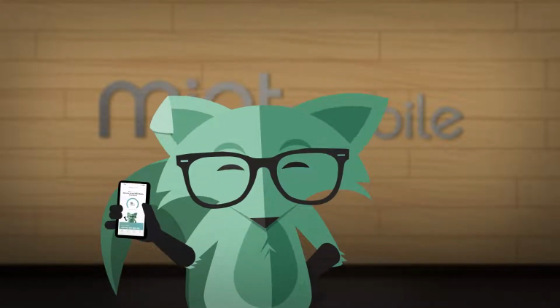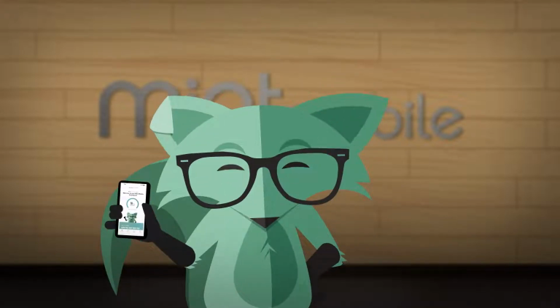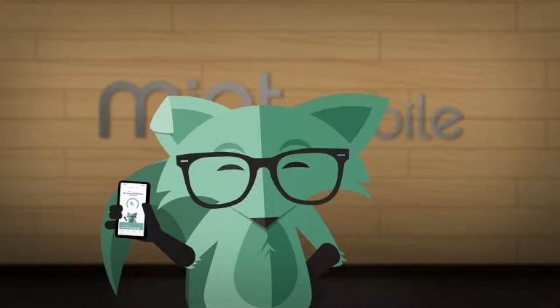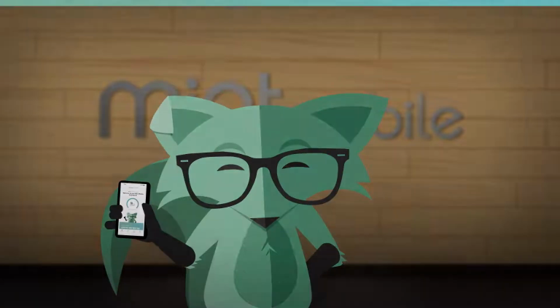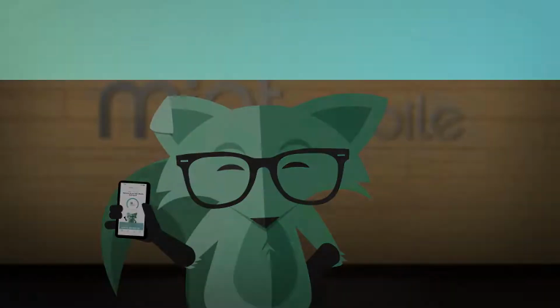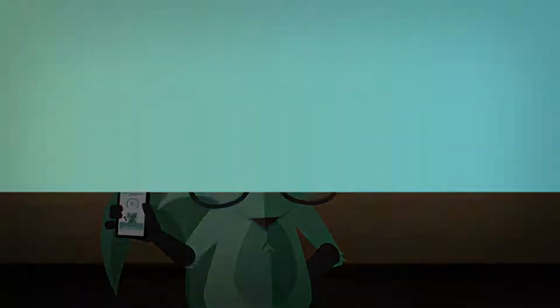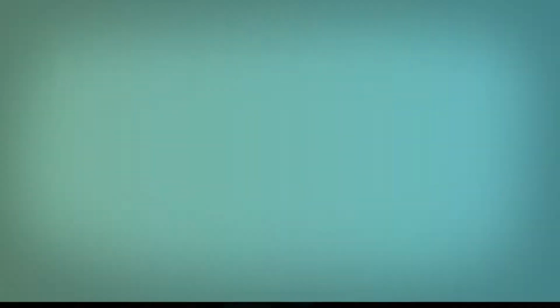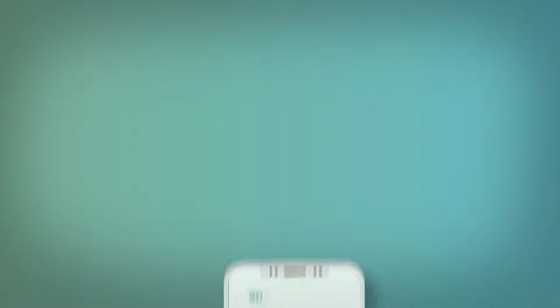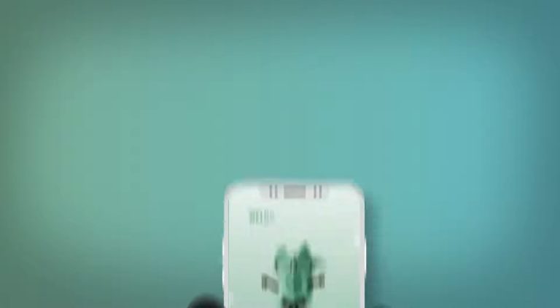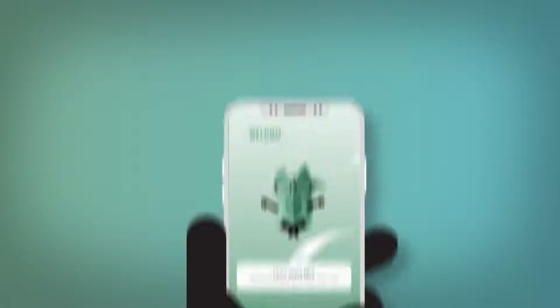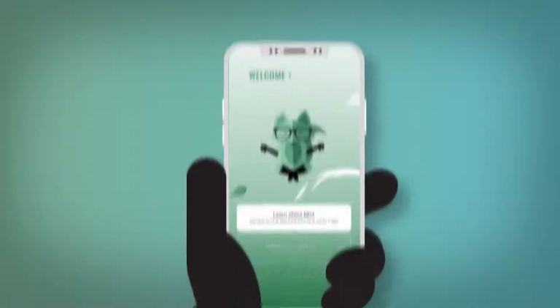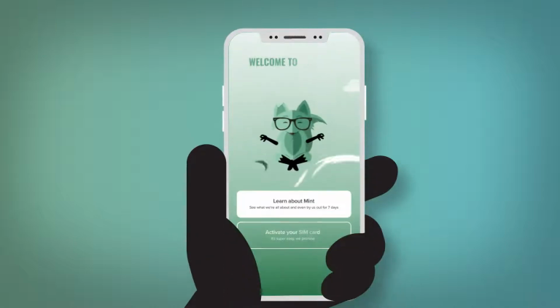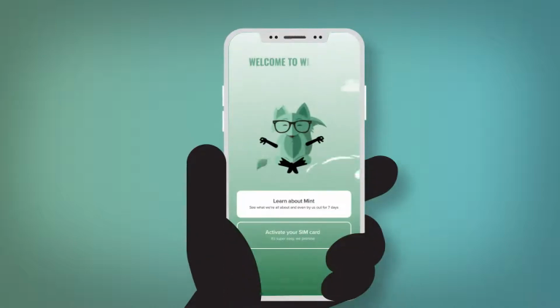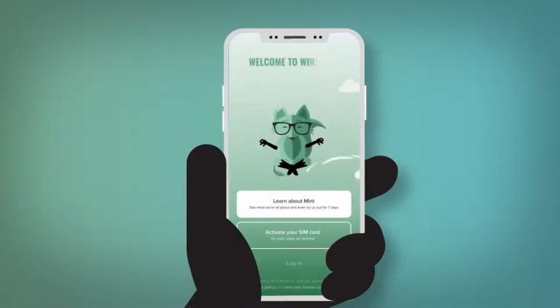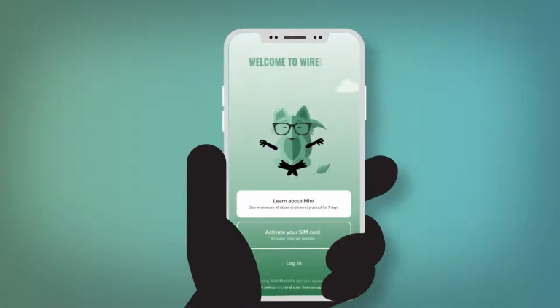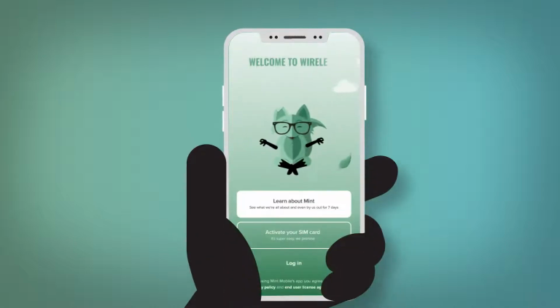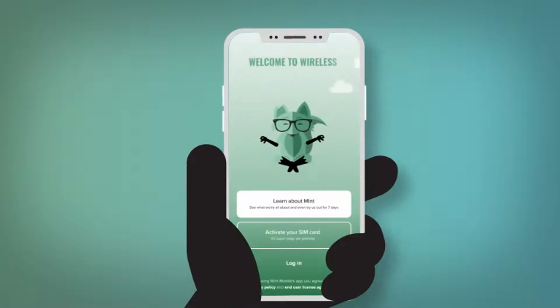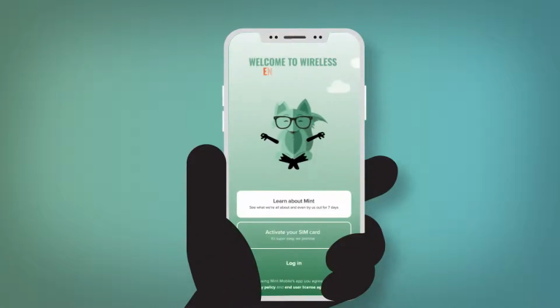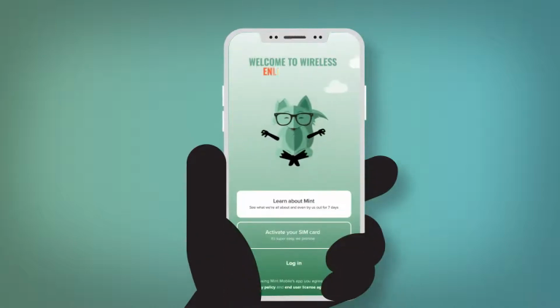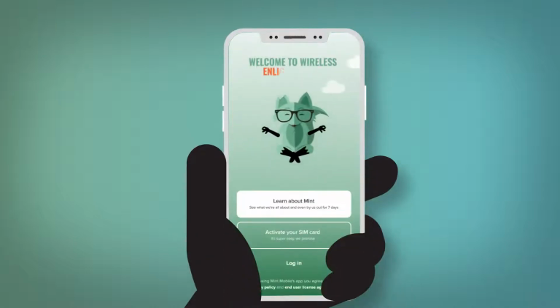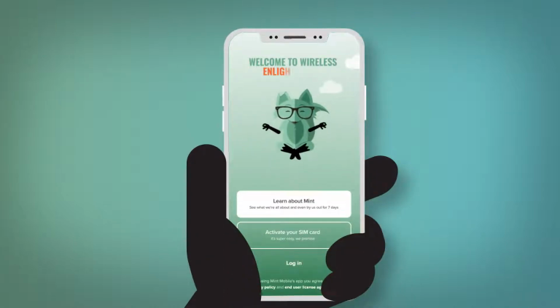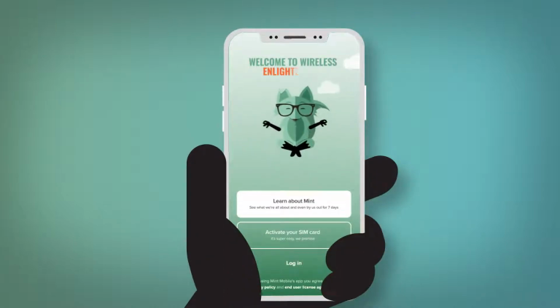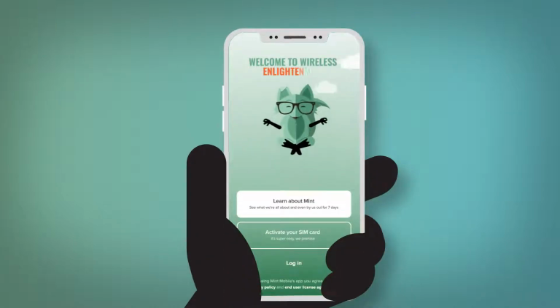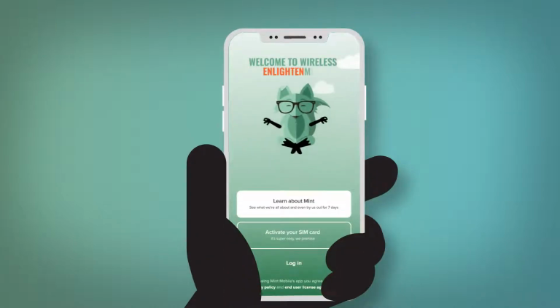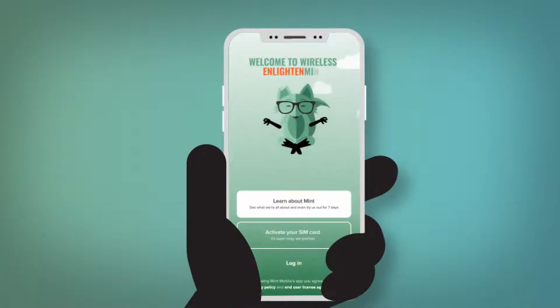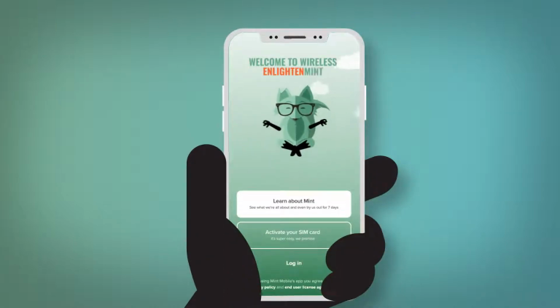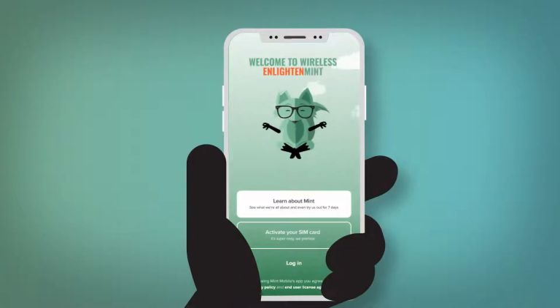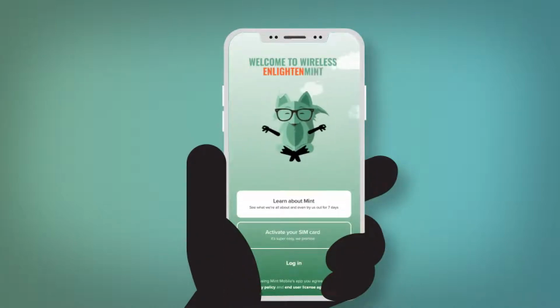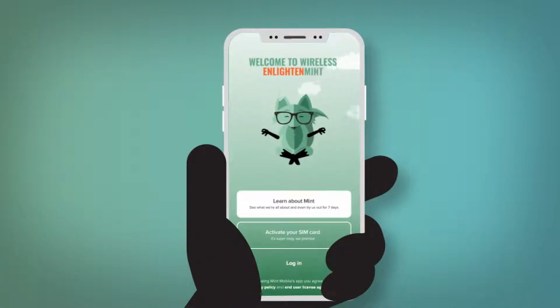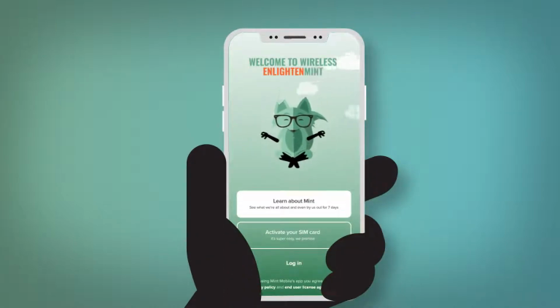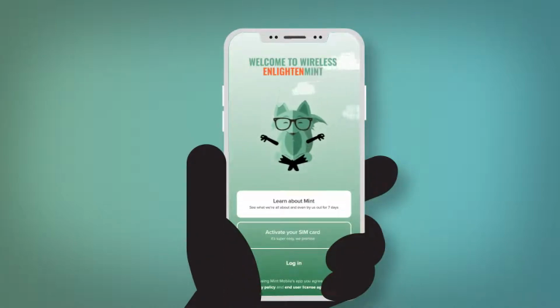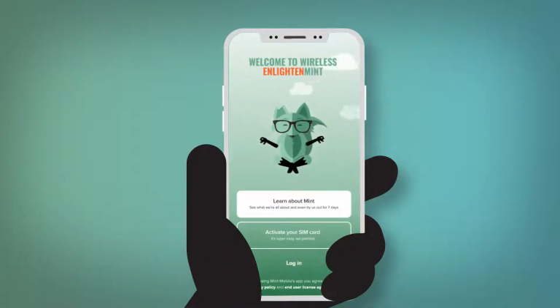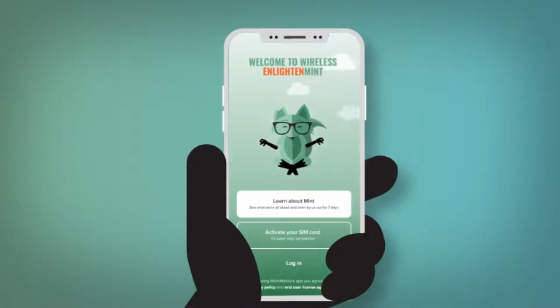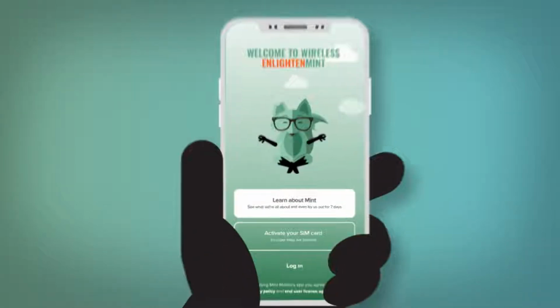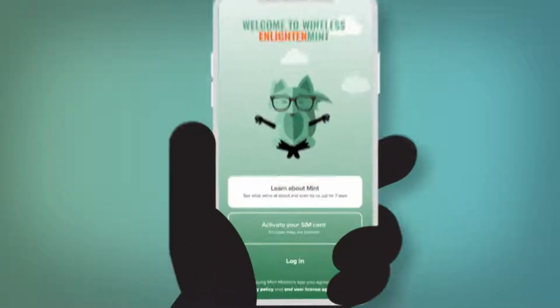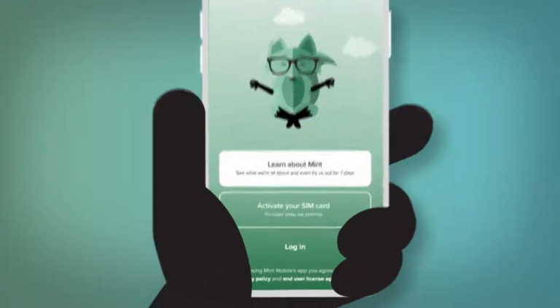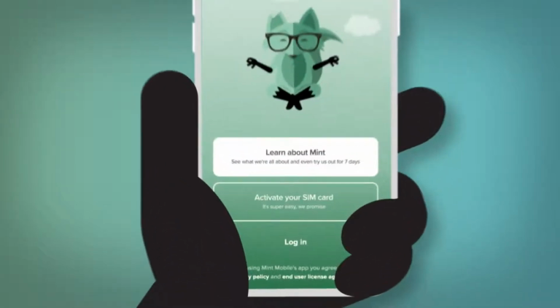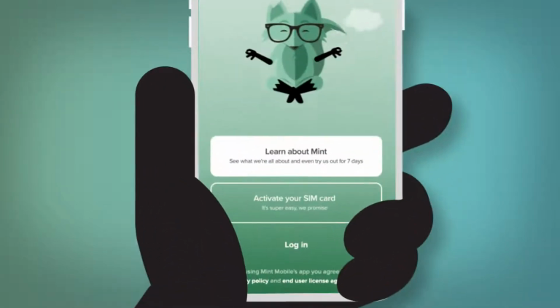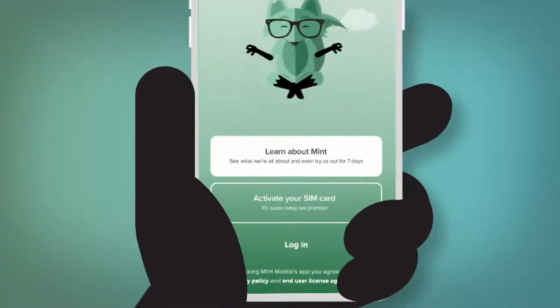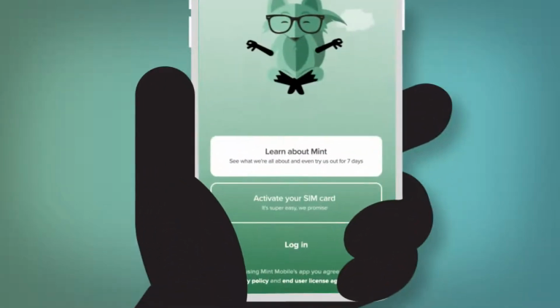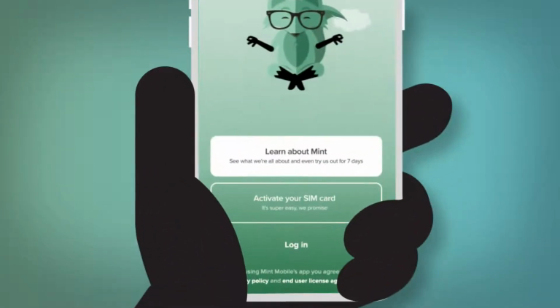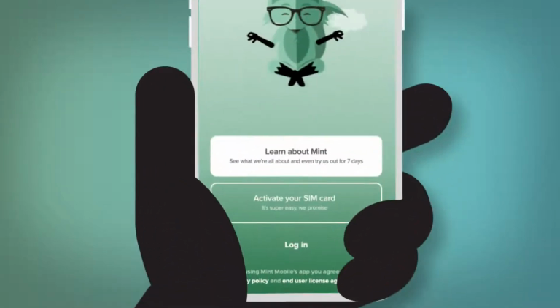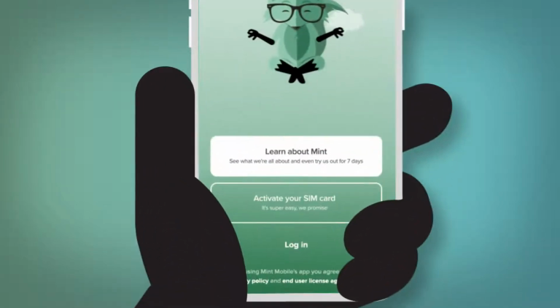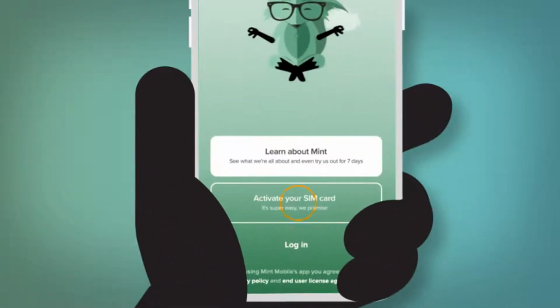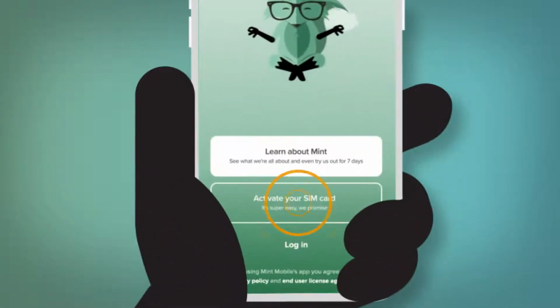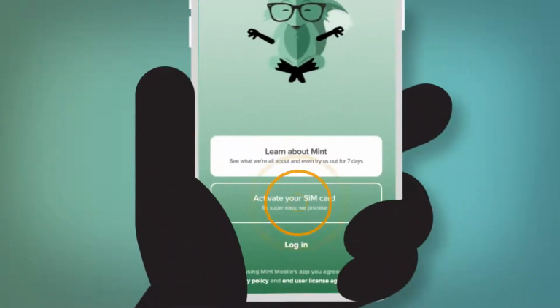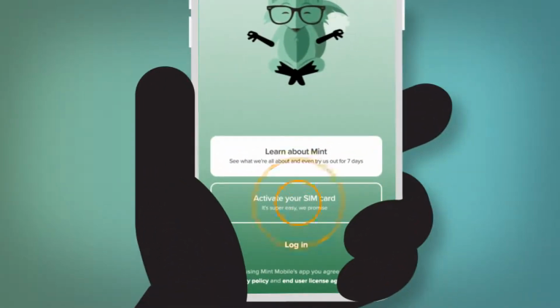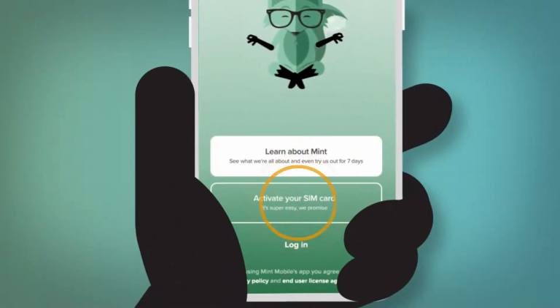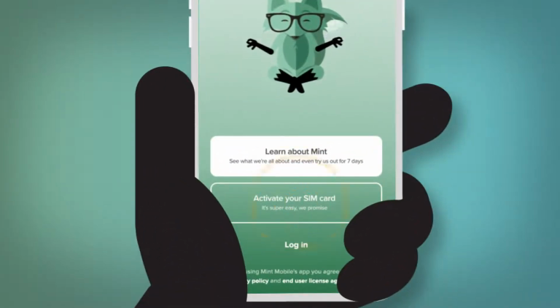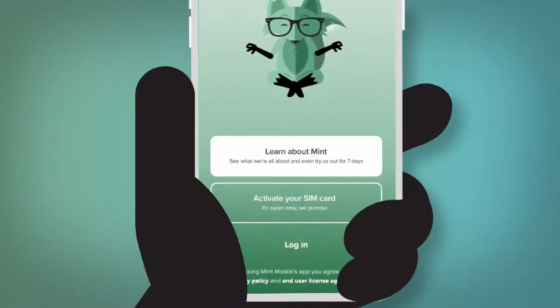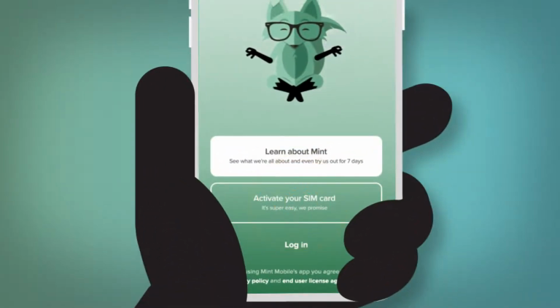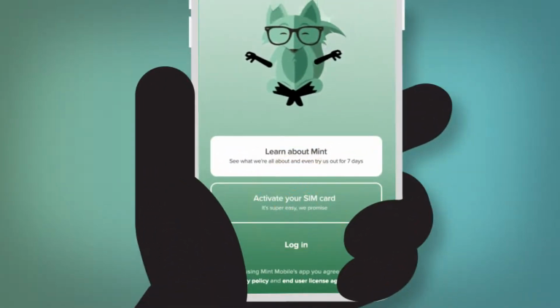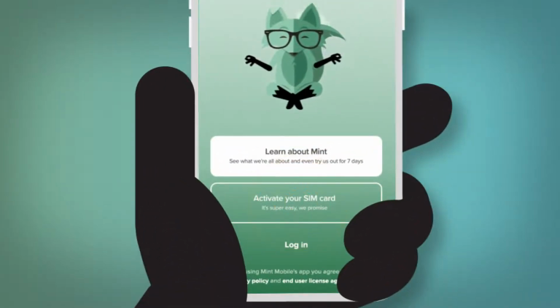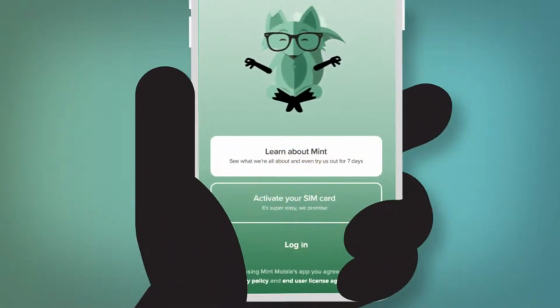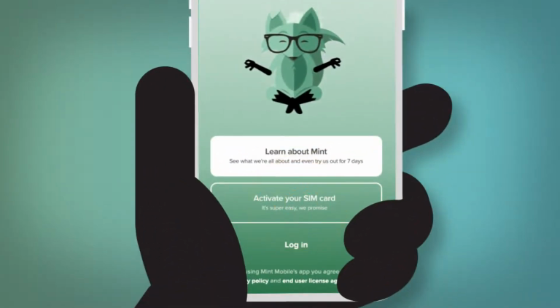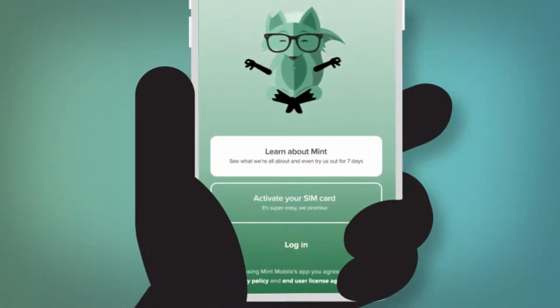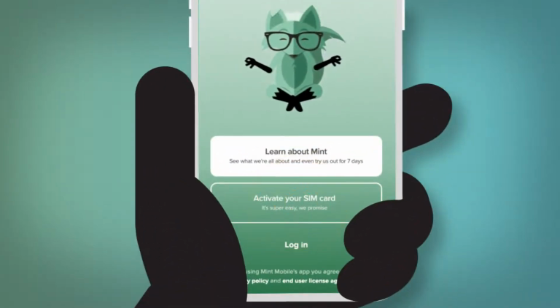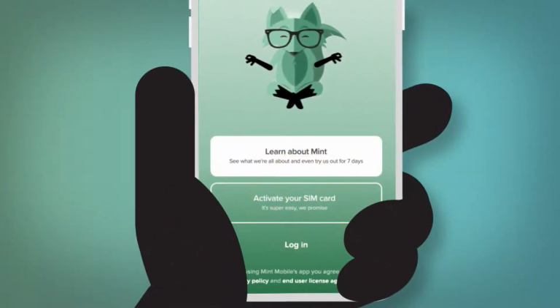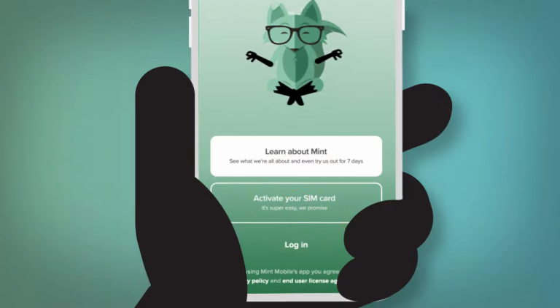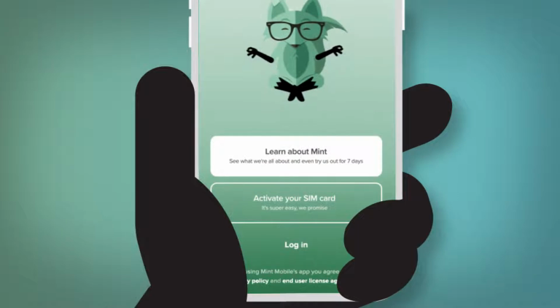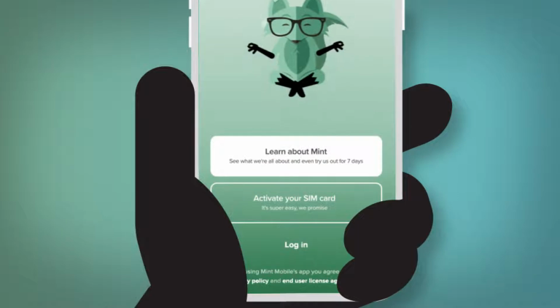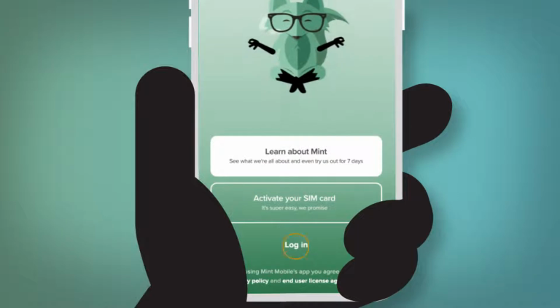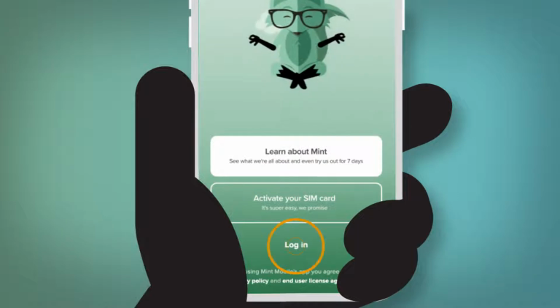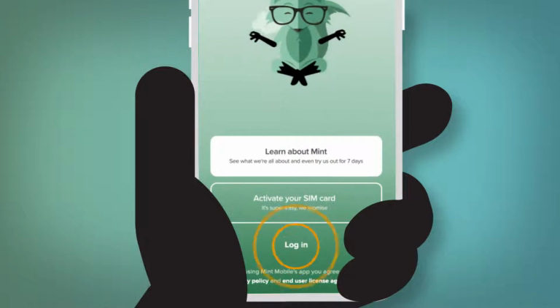Okay, once you've downloaded the app, you'll see this intro screen, where you can select activate your plan or just log in.